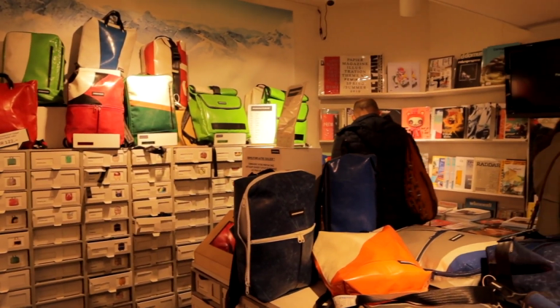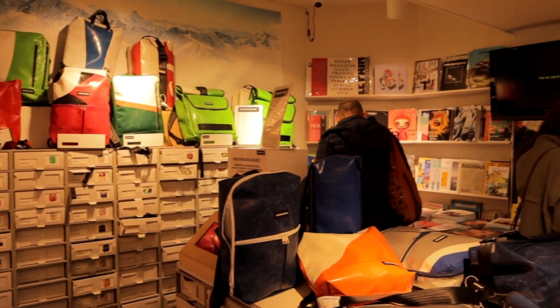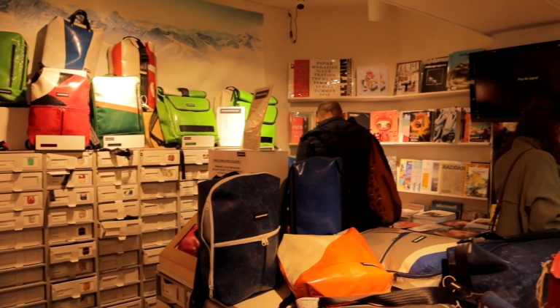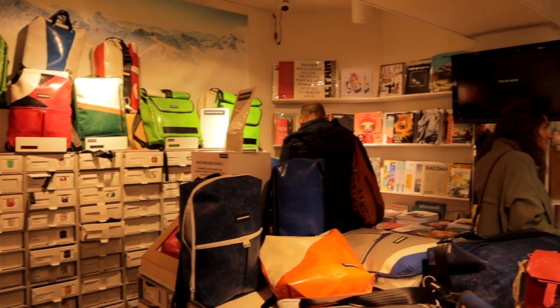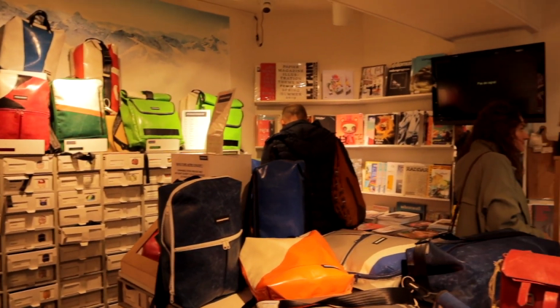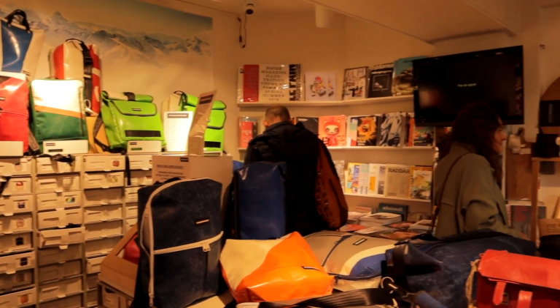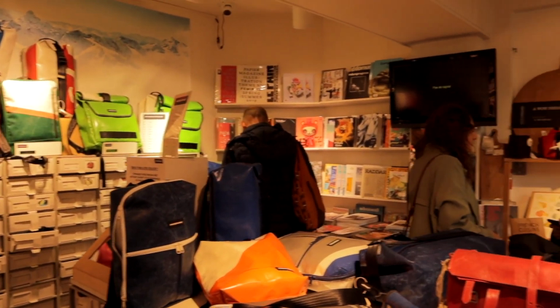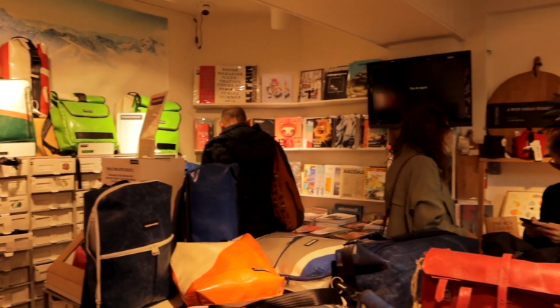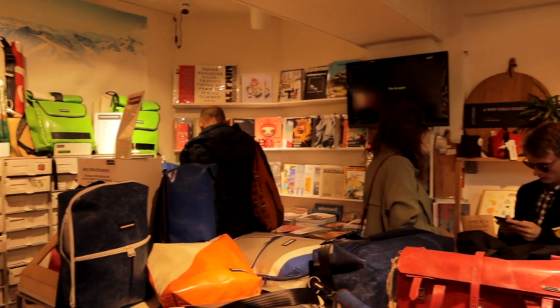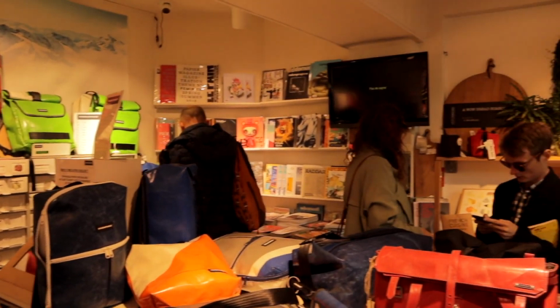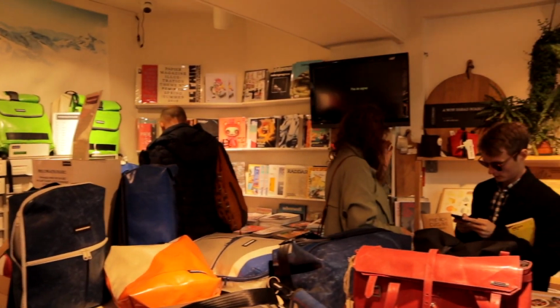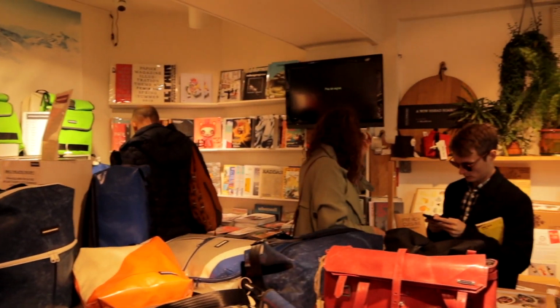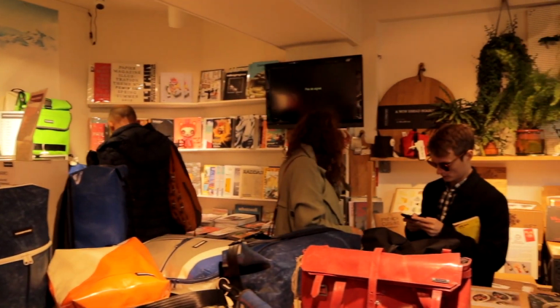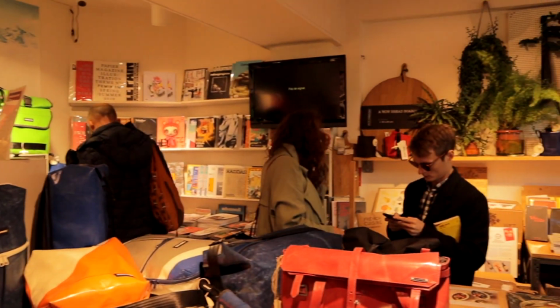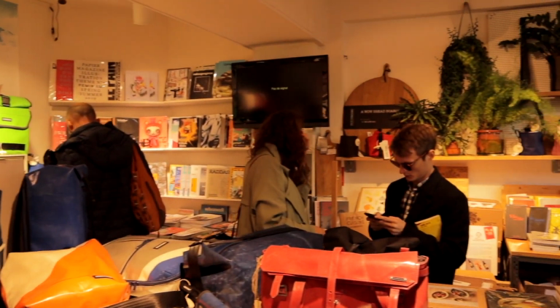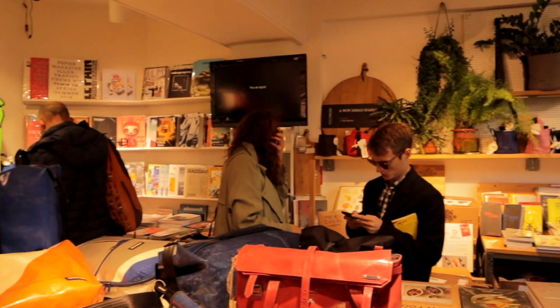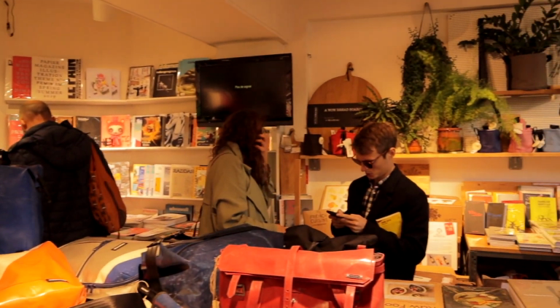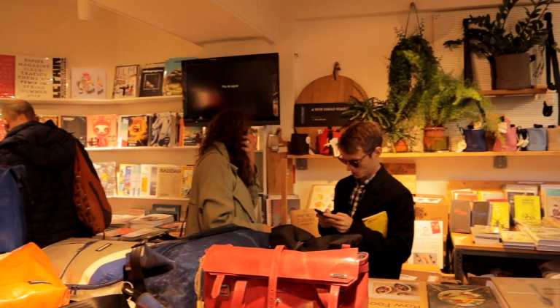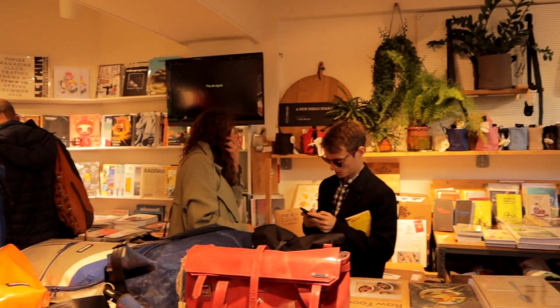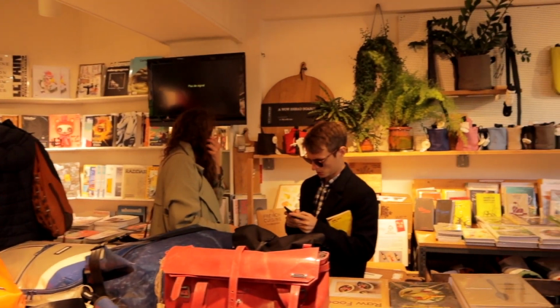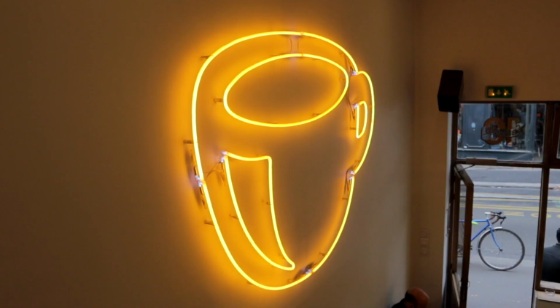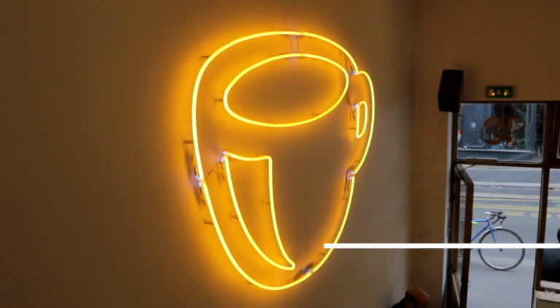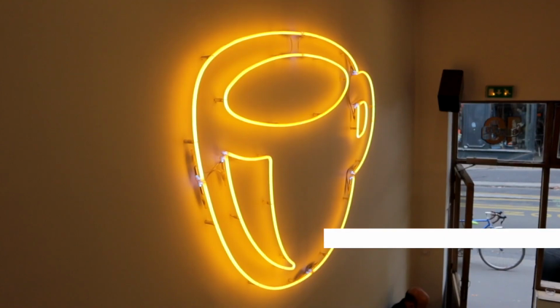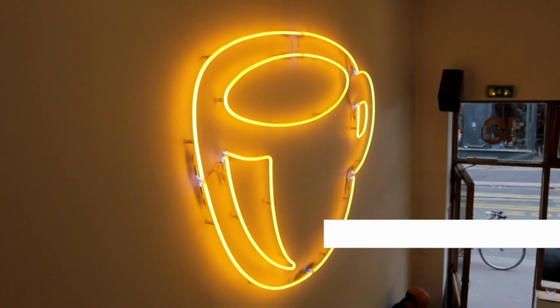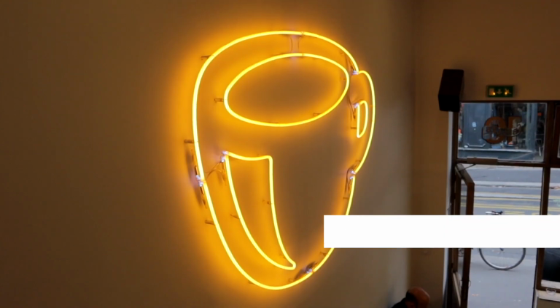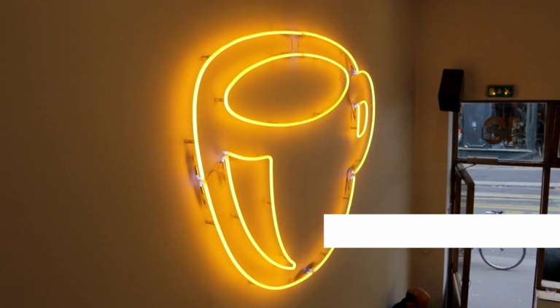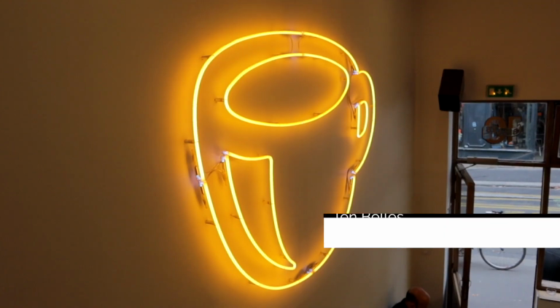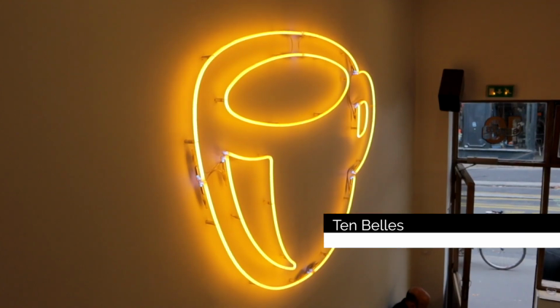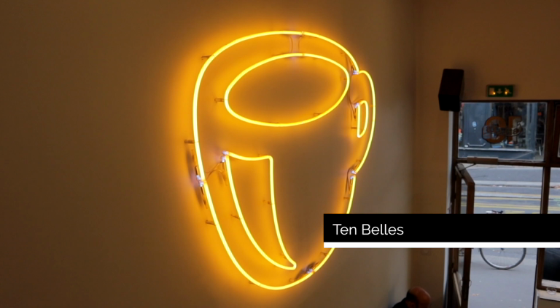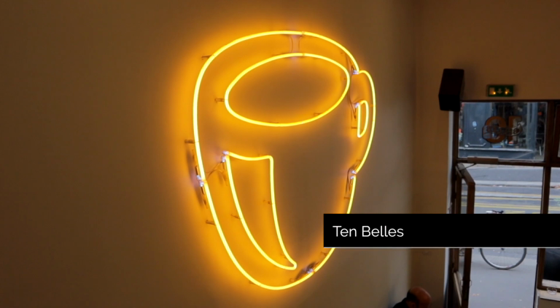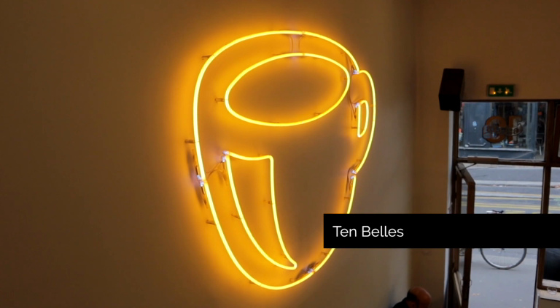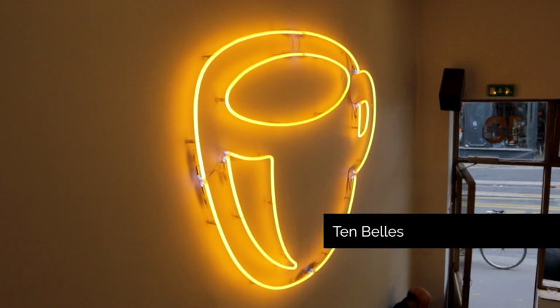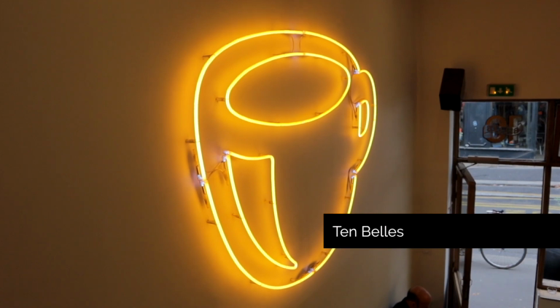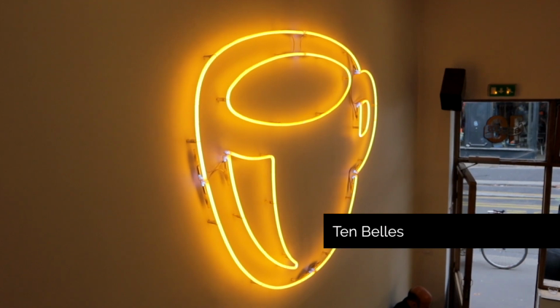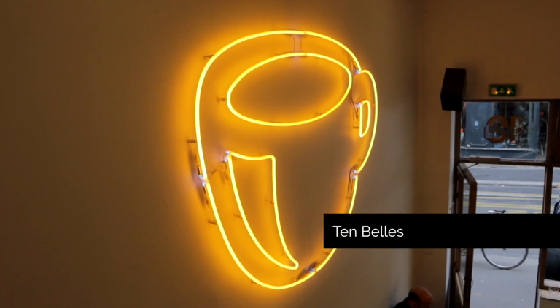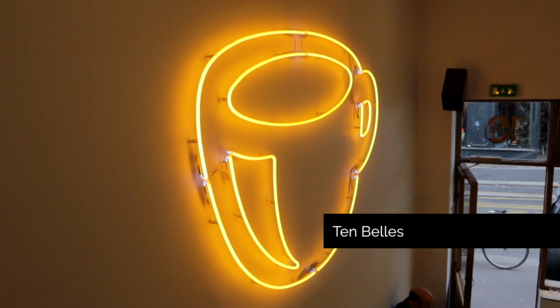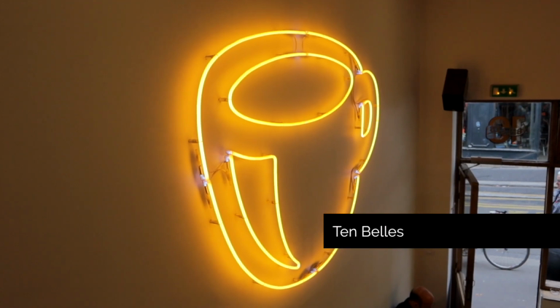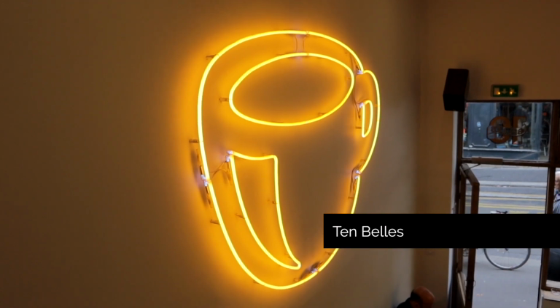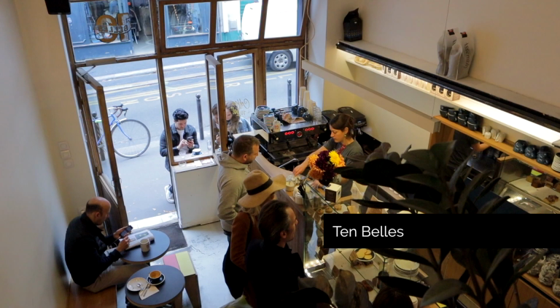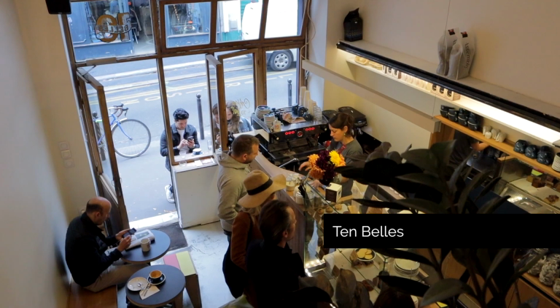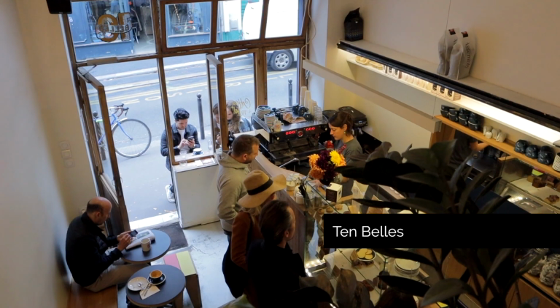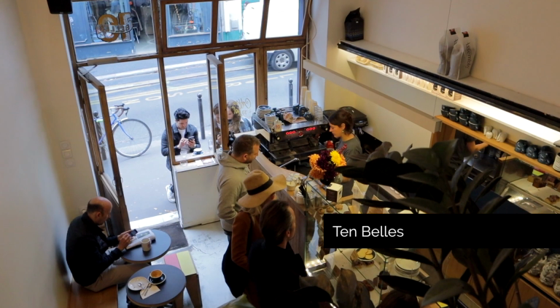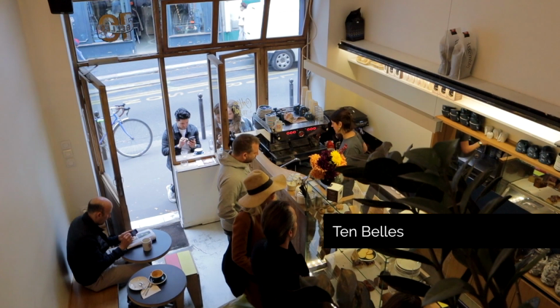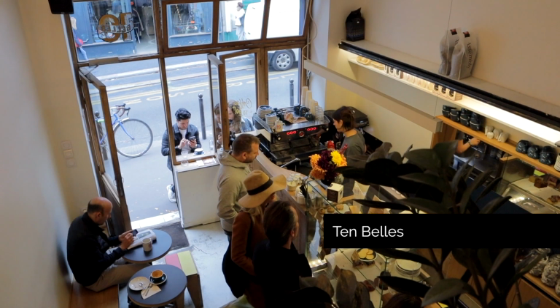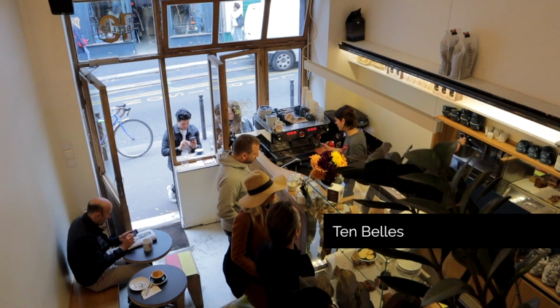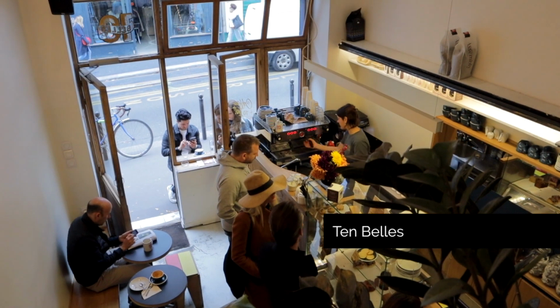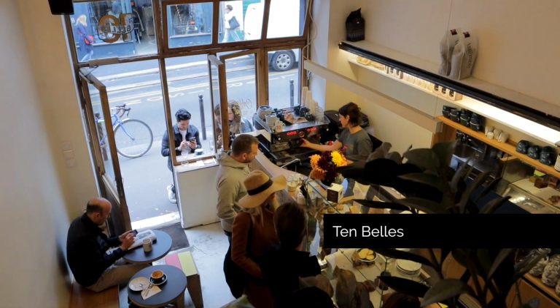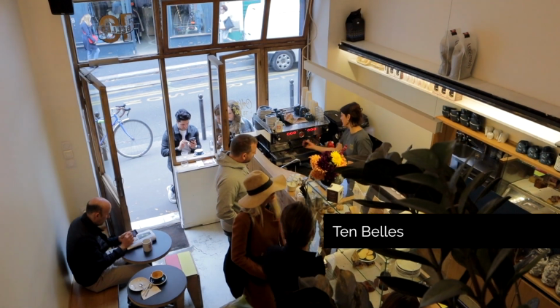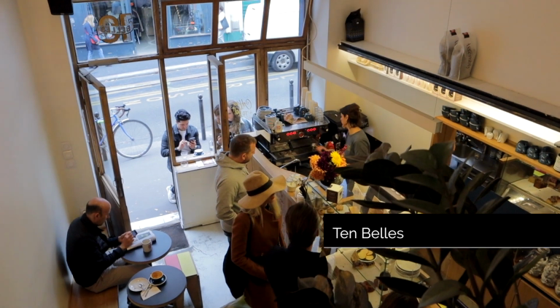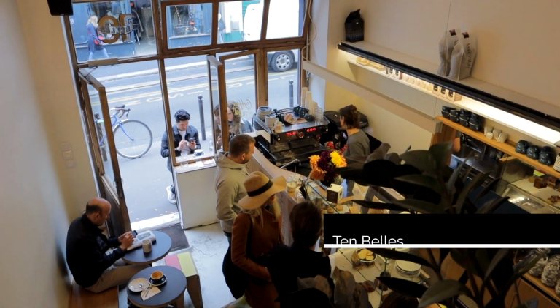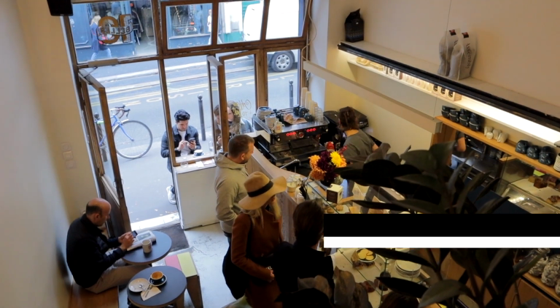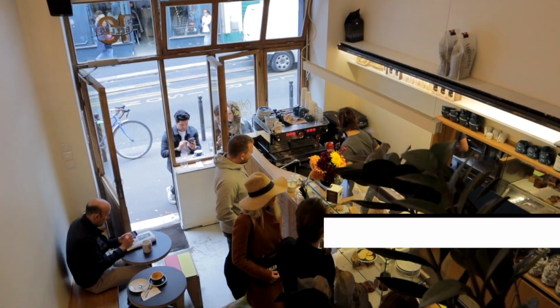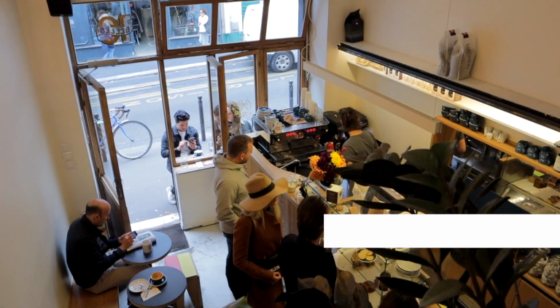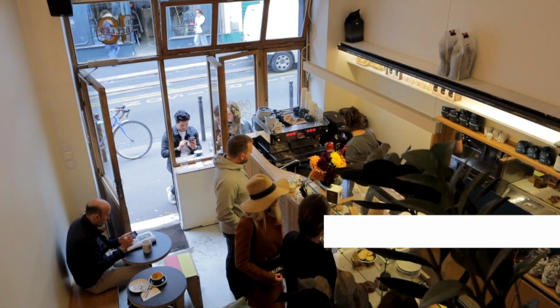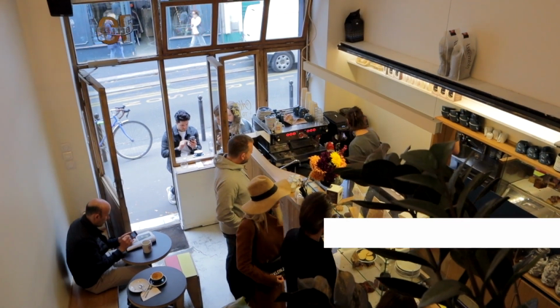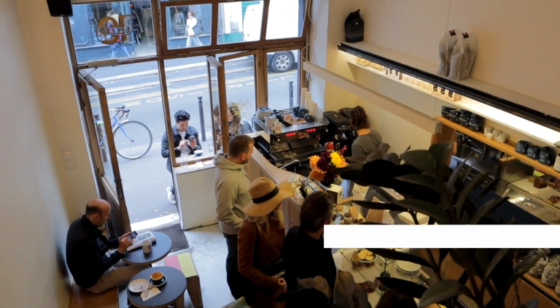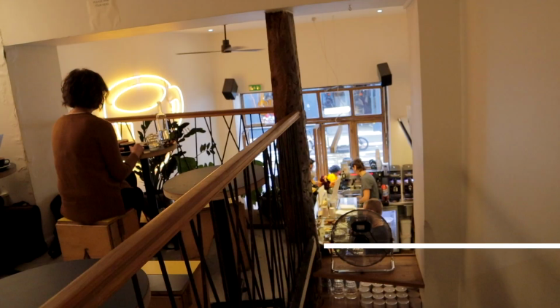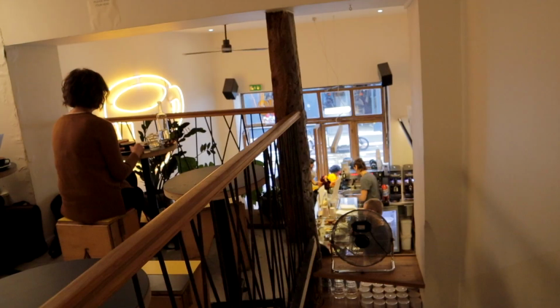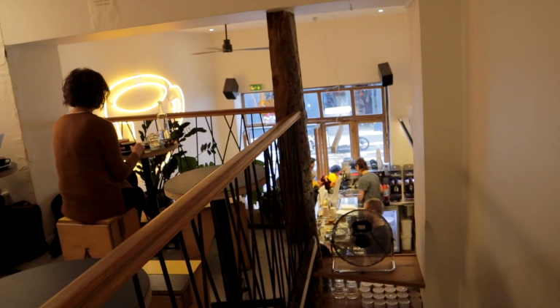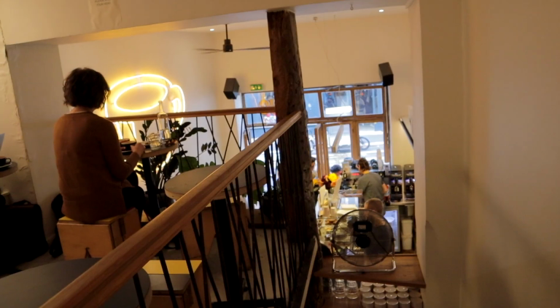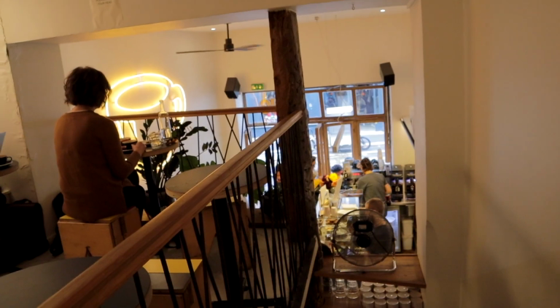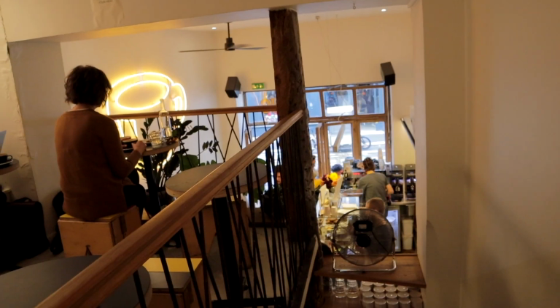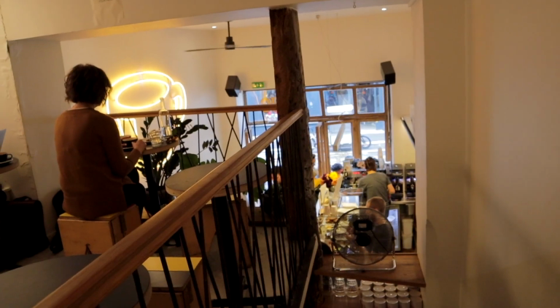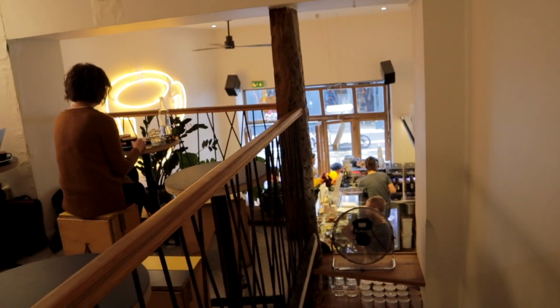The neighborhood is also filled with amazing cafes and restaurants. We love starting our day with a cappuccino at 10 Bells.